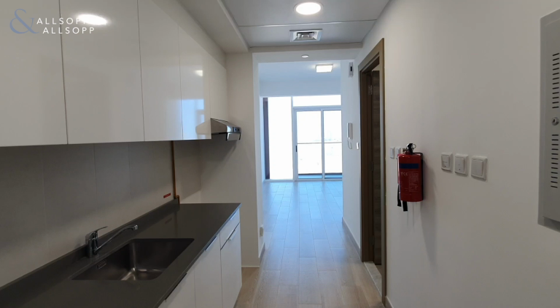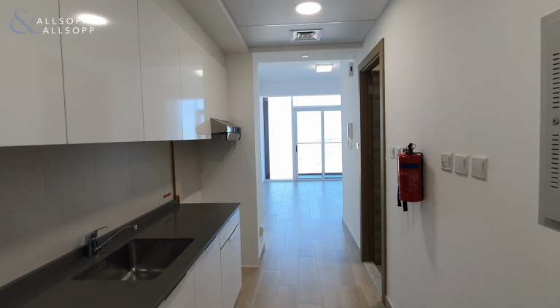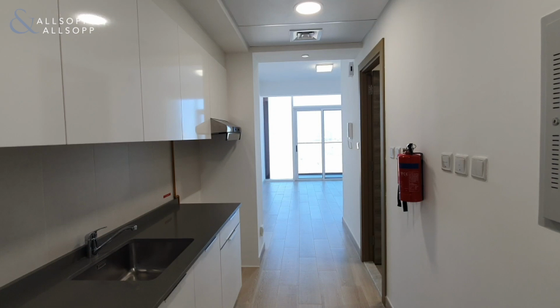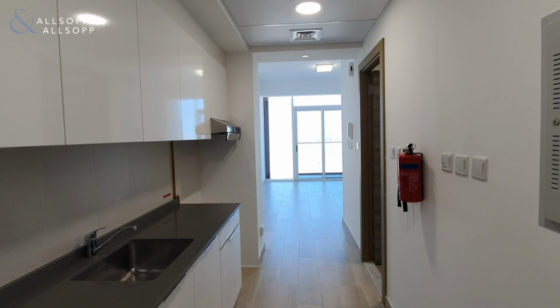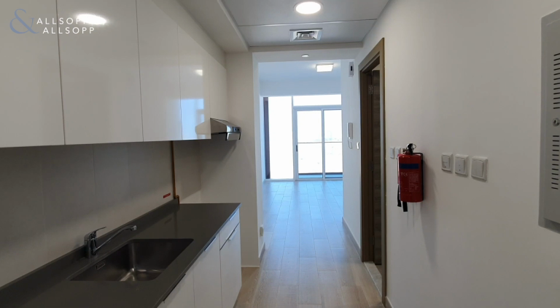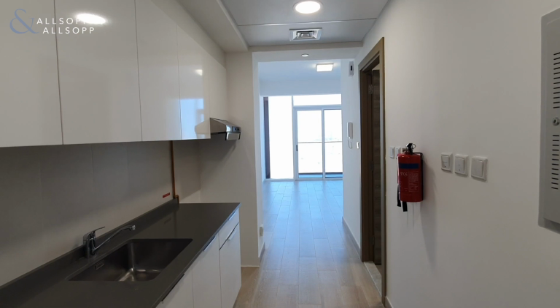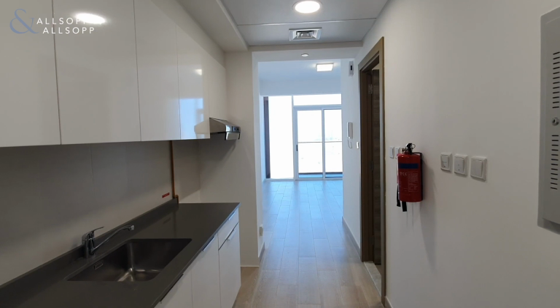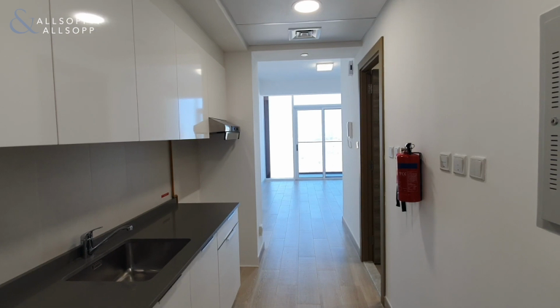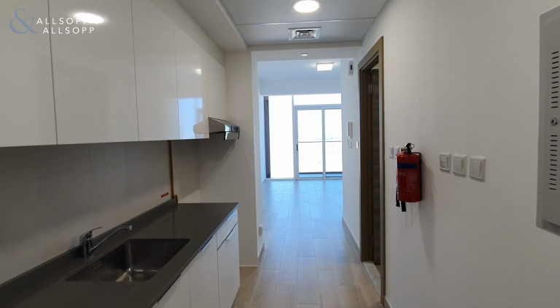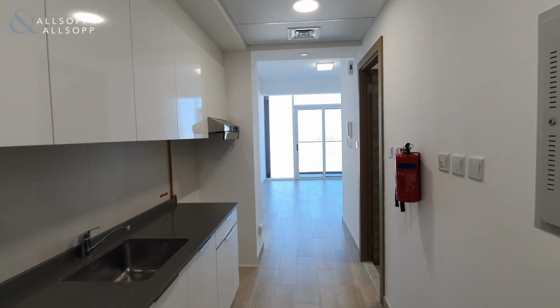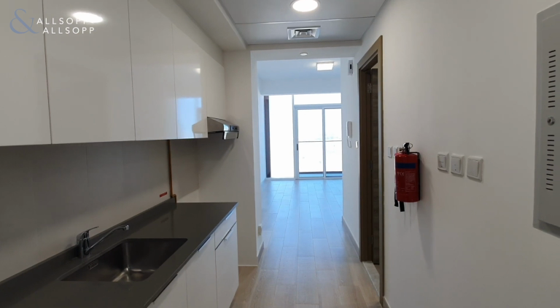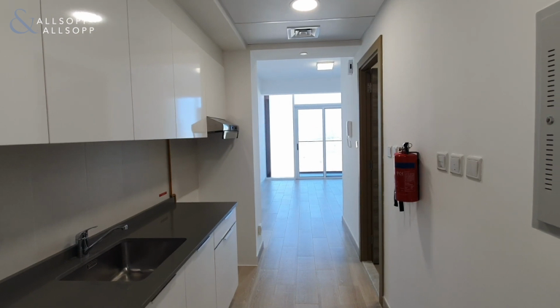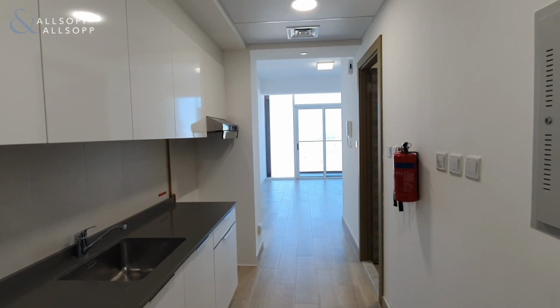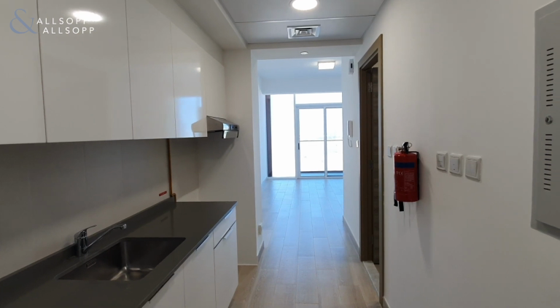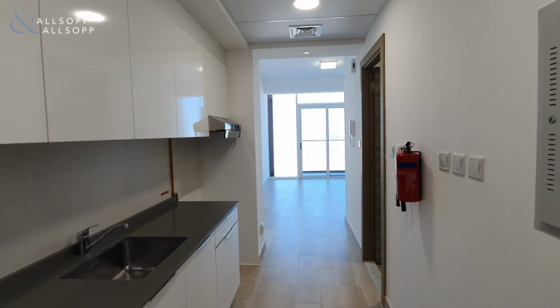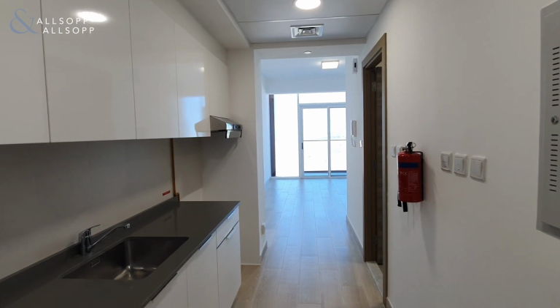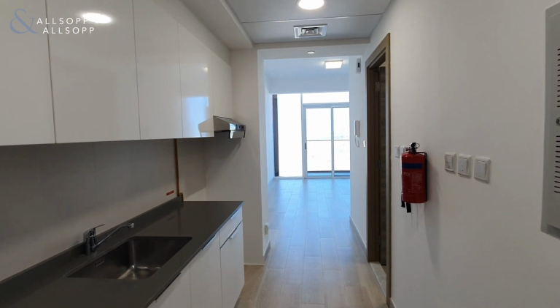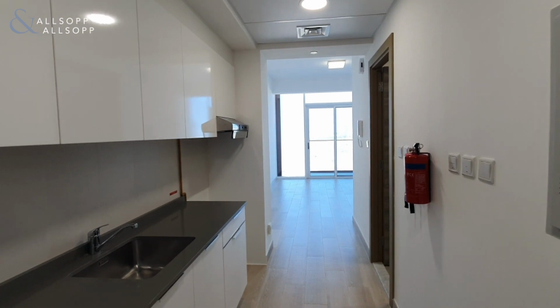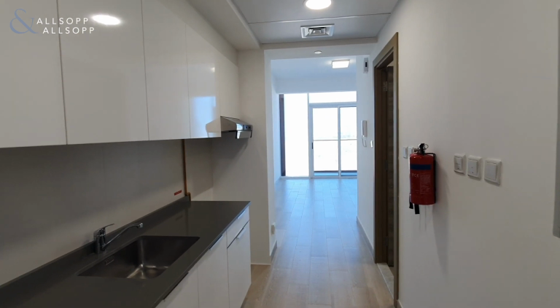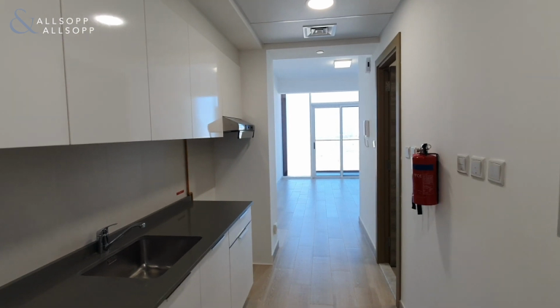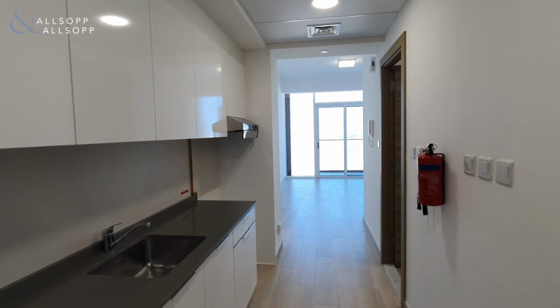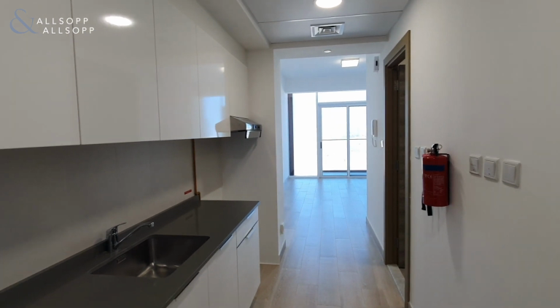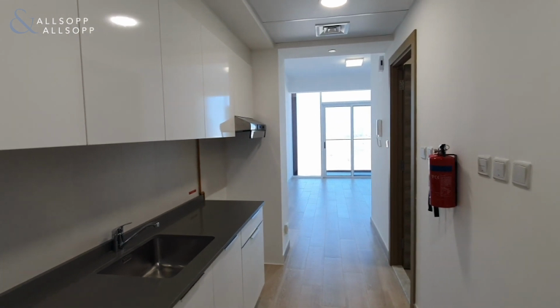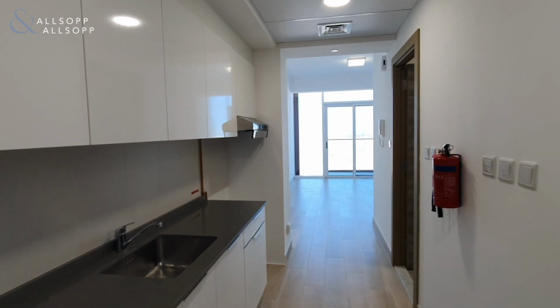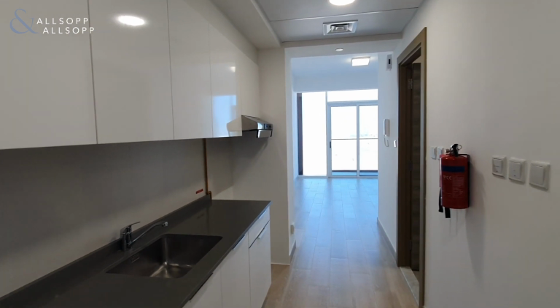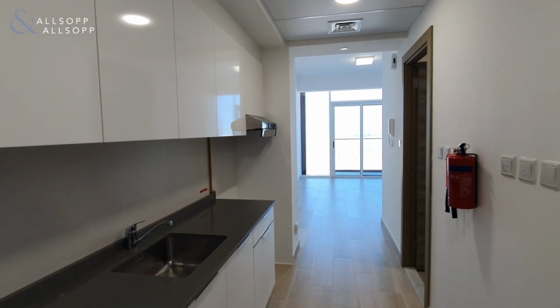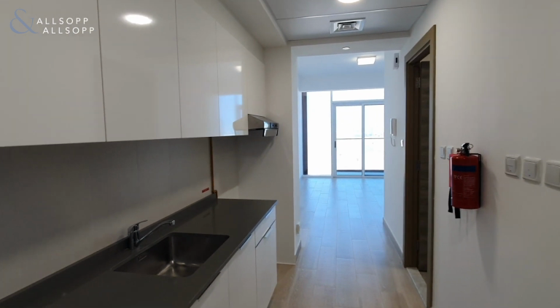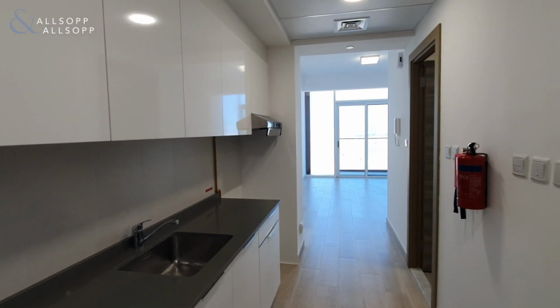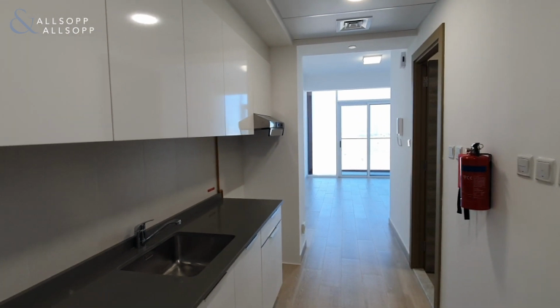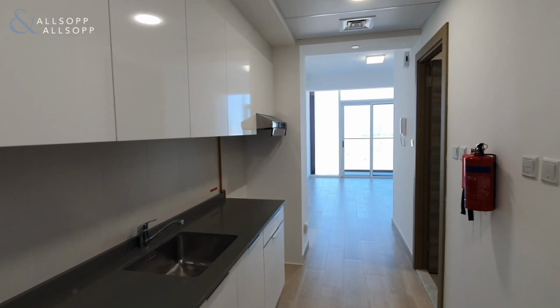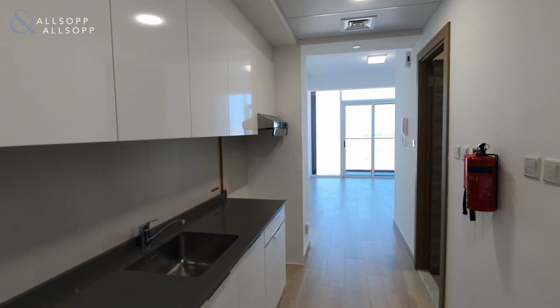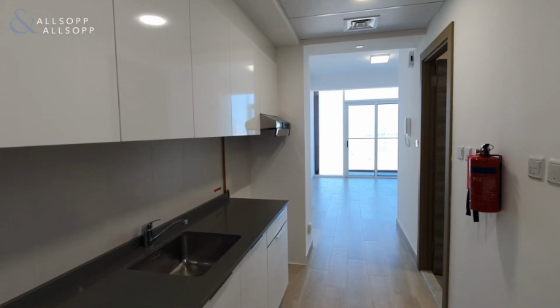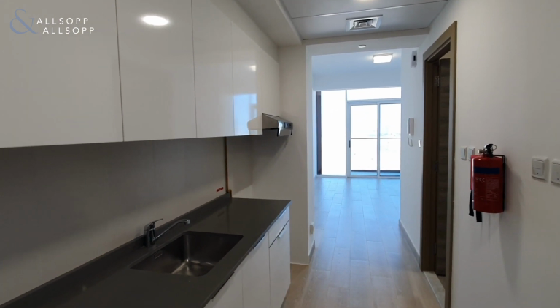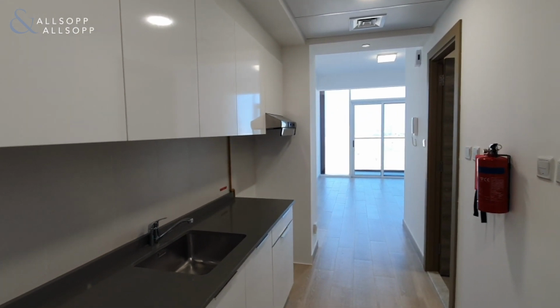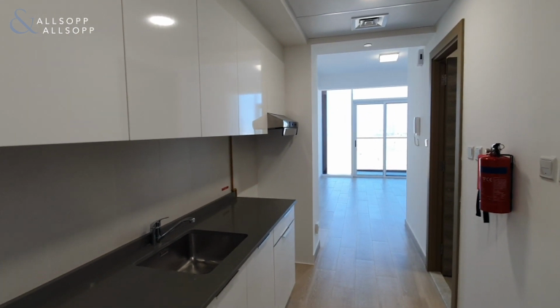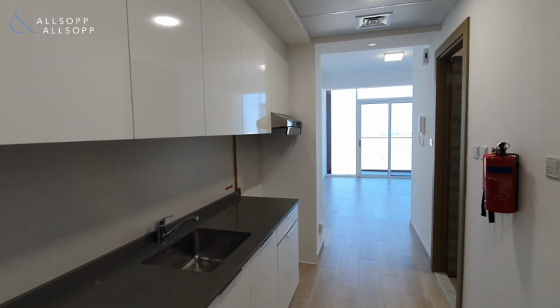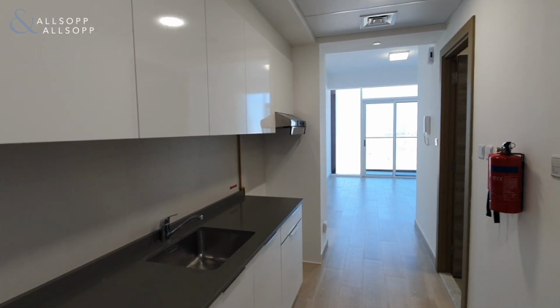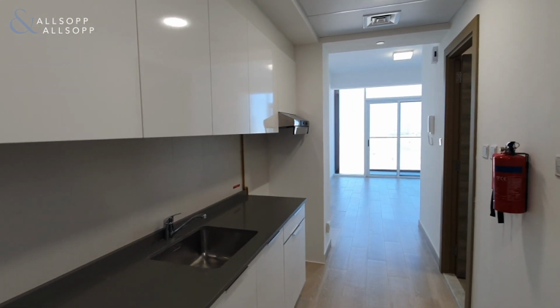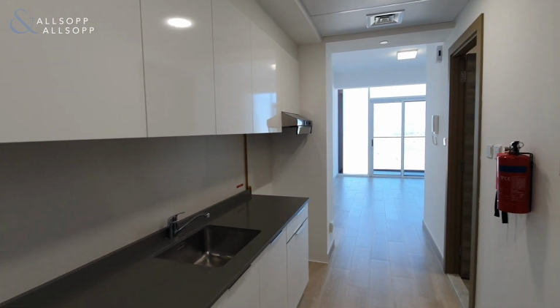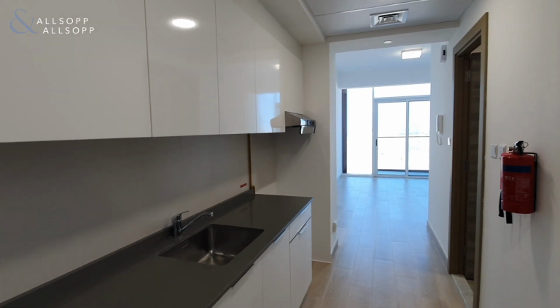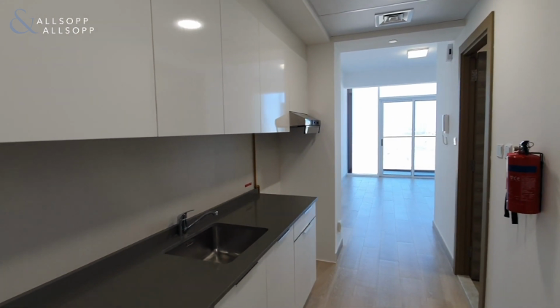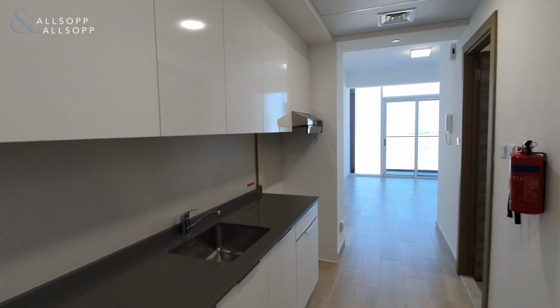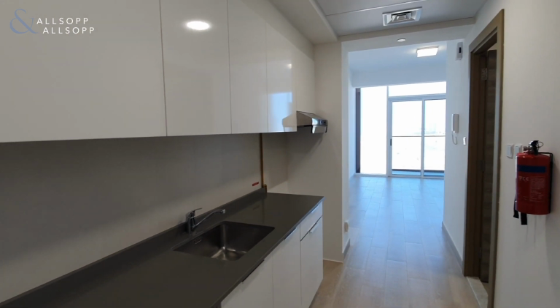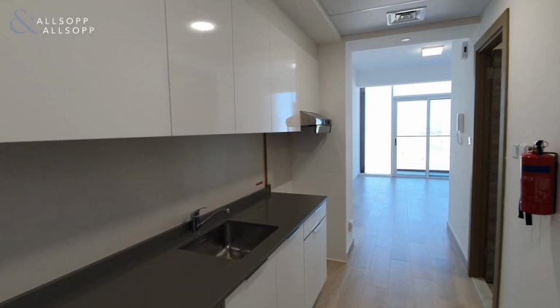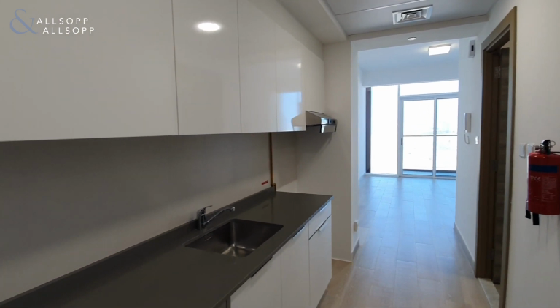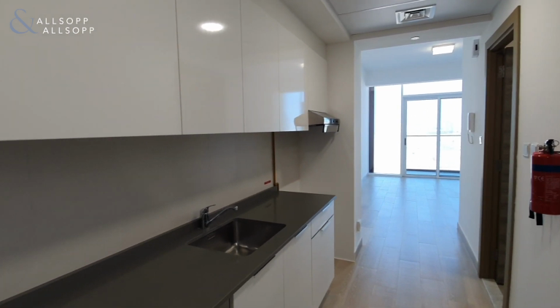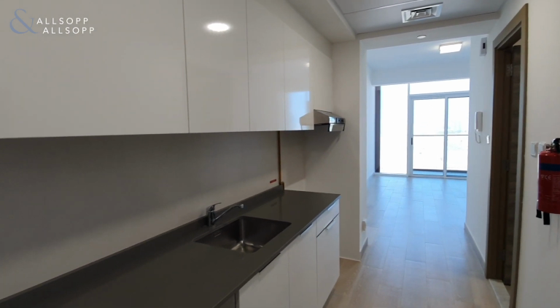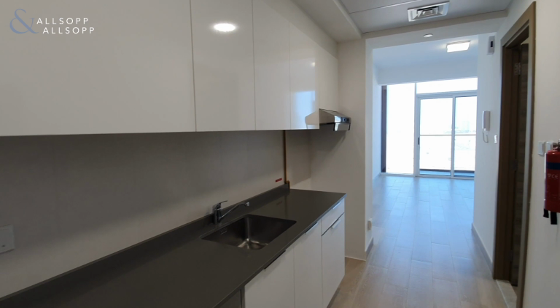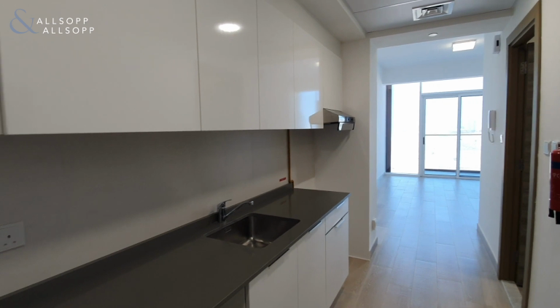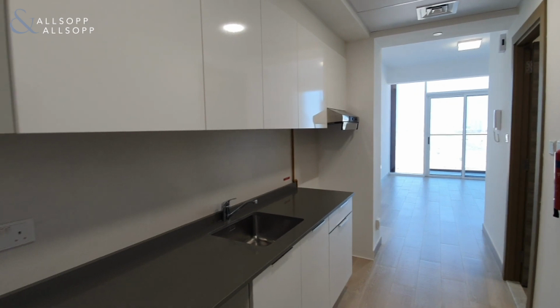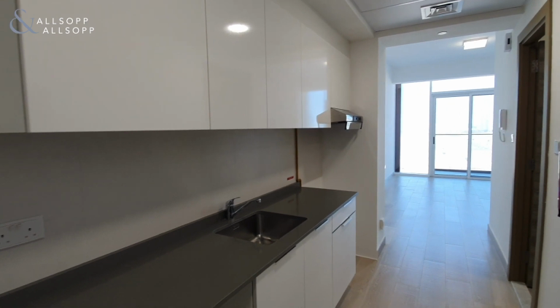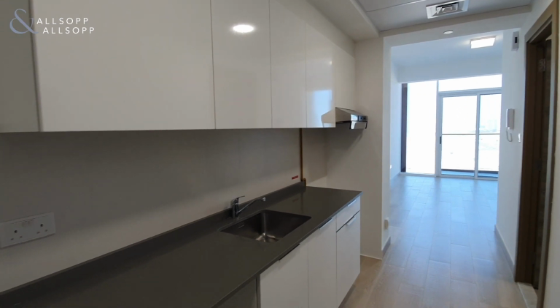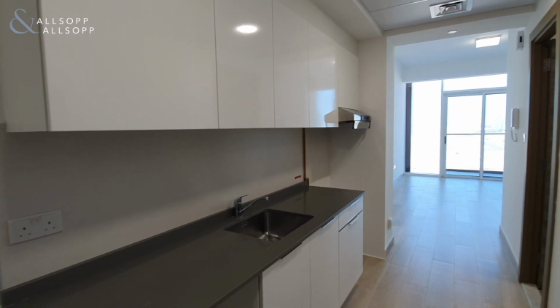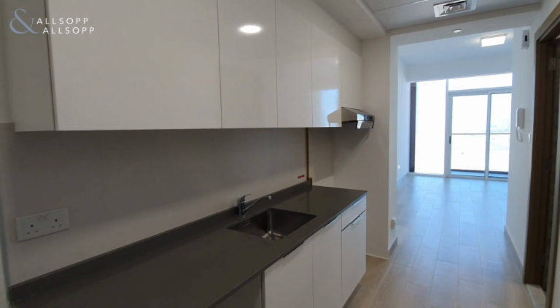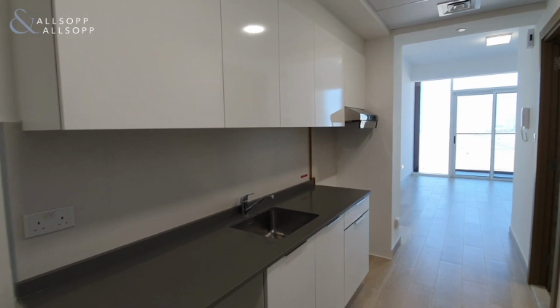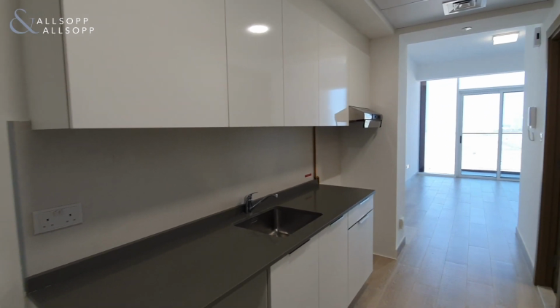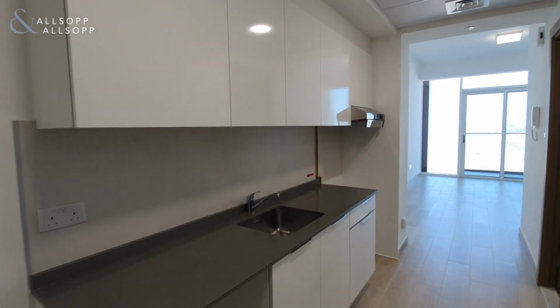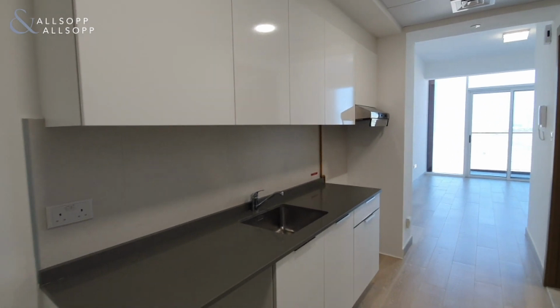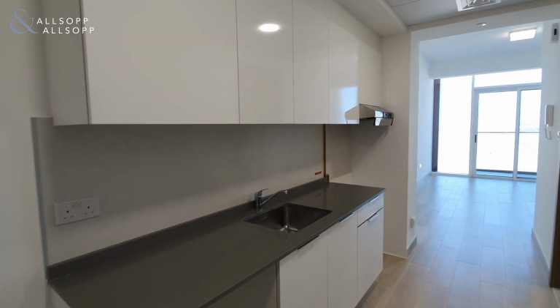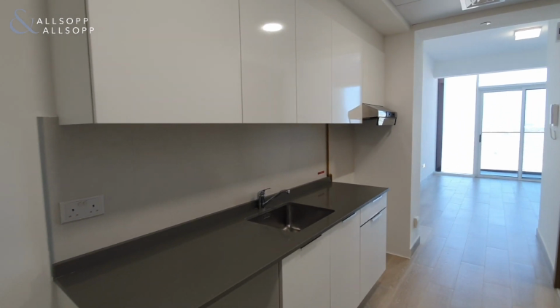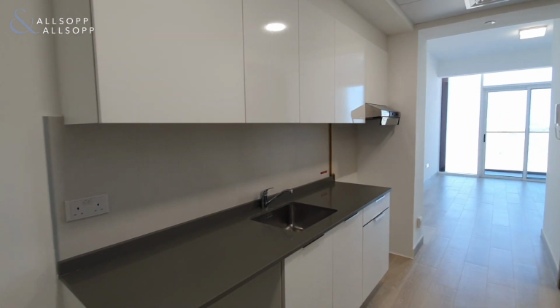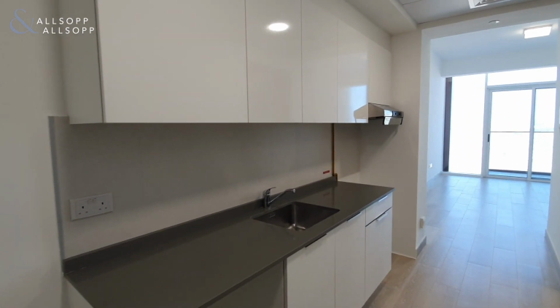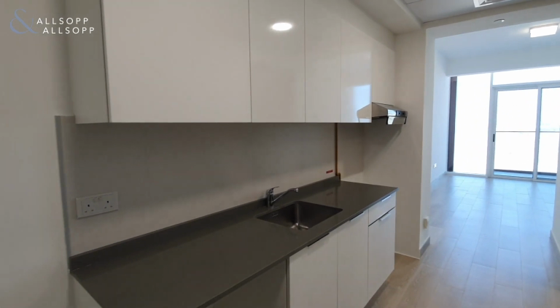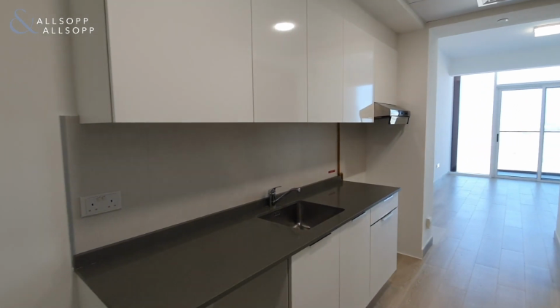Hello, it's Ryan from Allsop and Allsop Real Estate here to show you around this studio apartment in Bloom Towers, JVC.